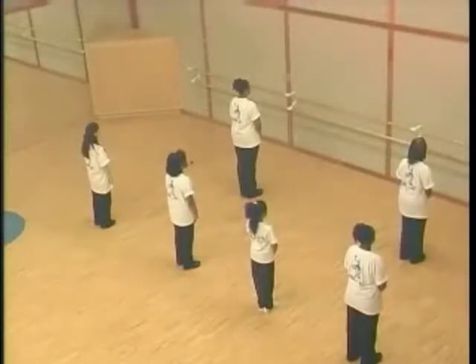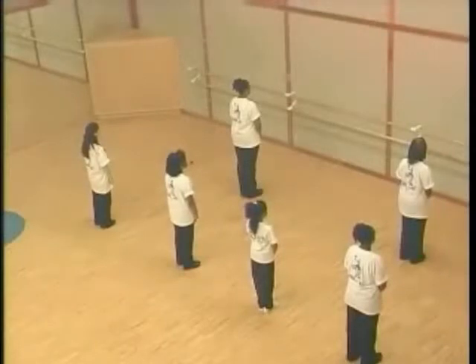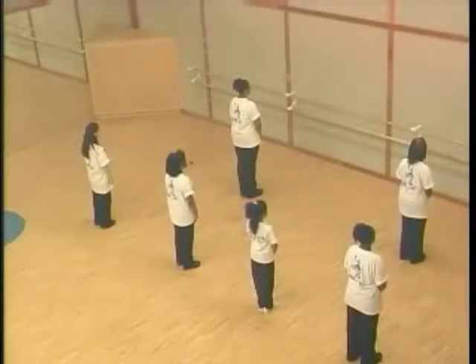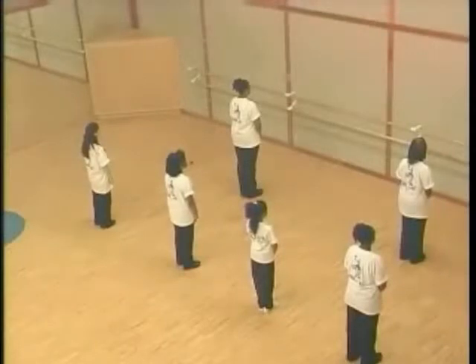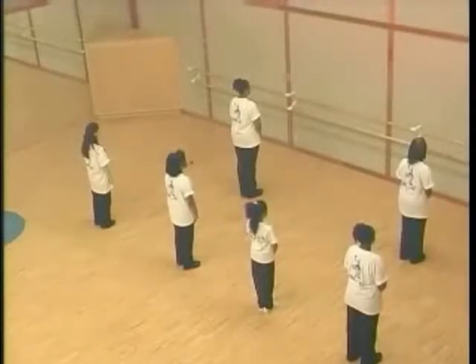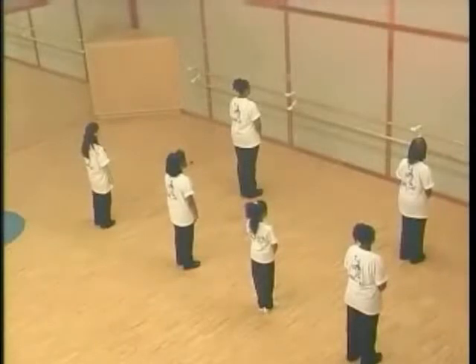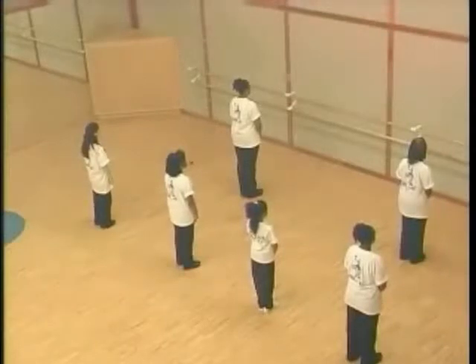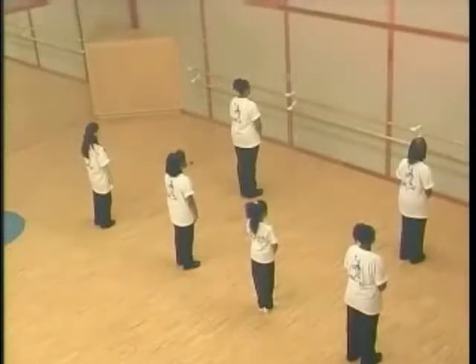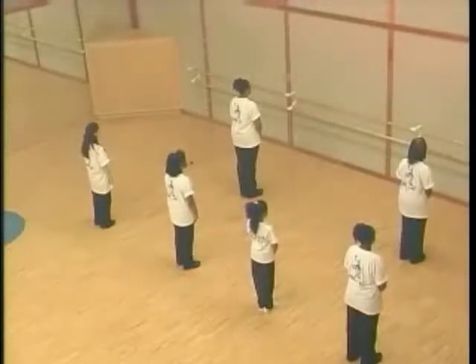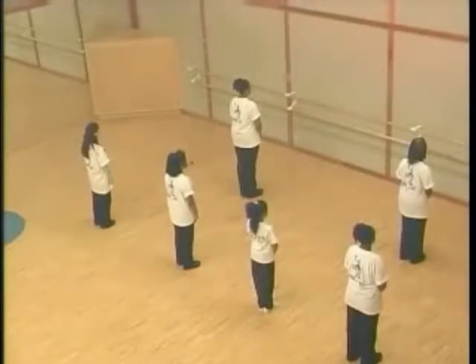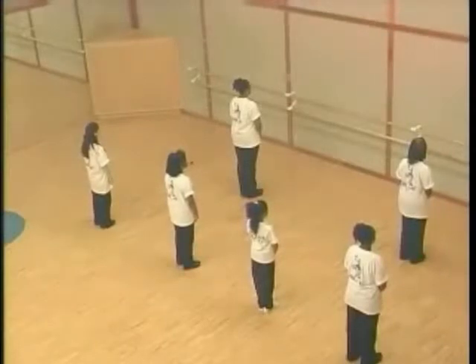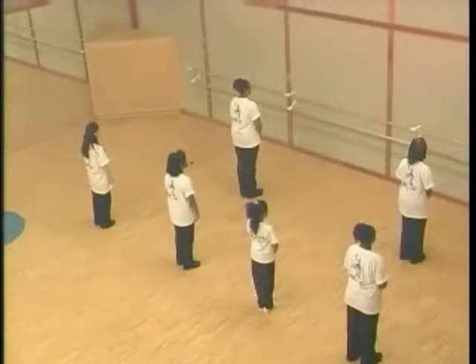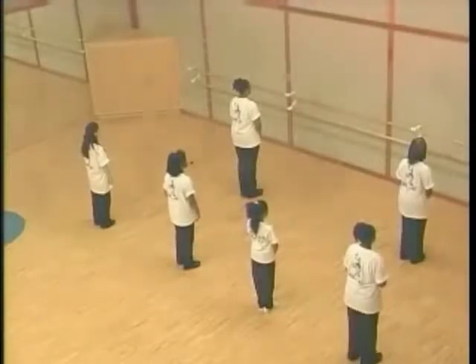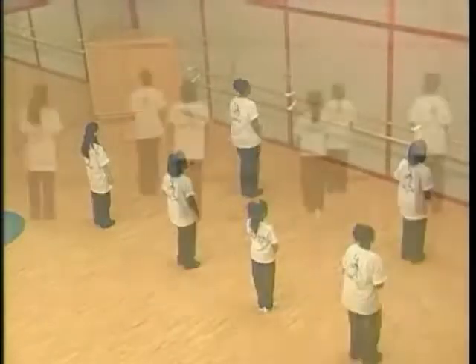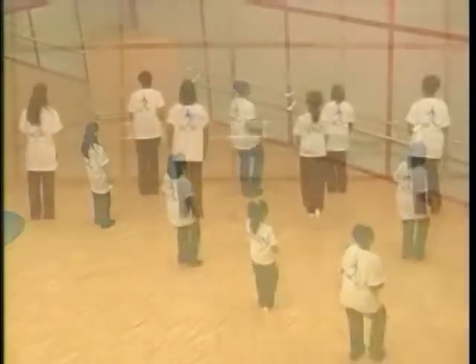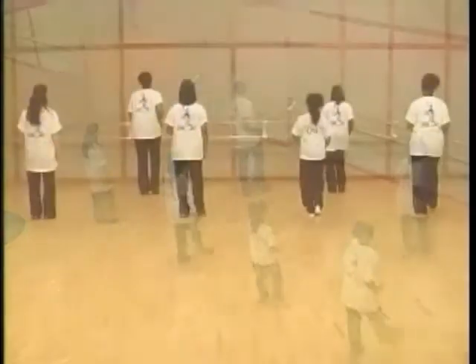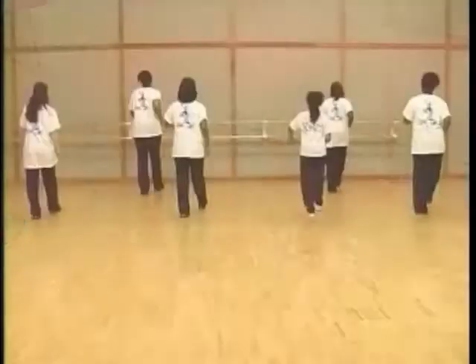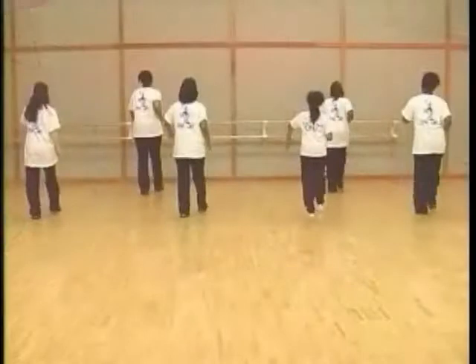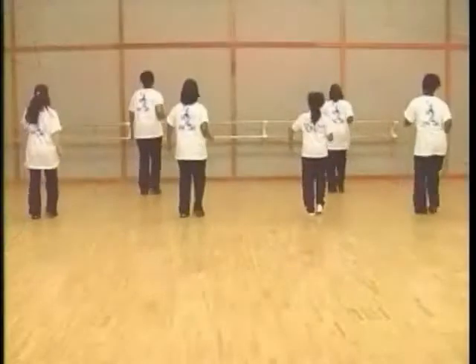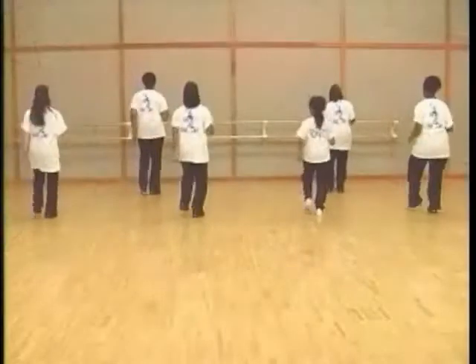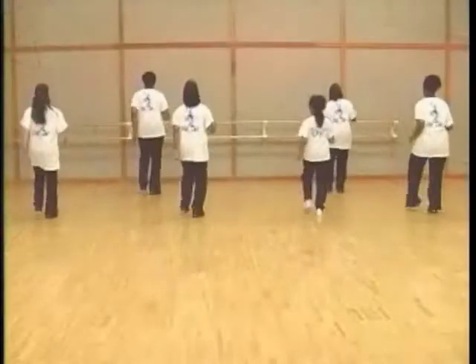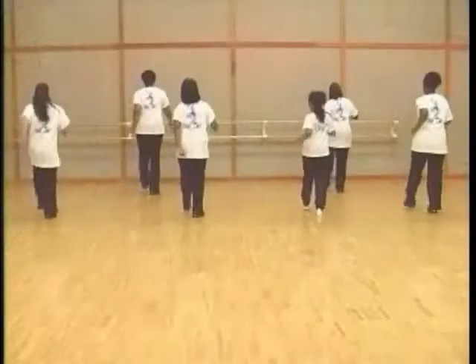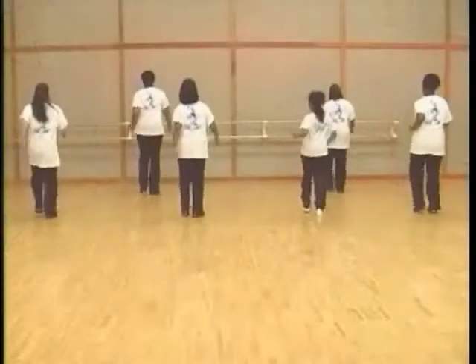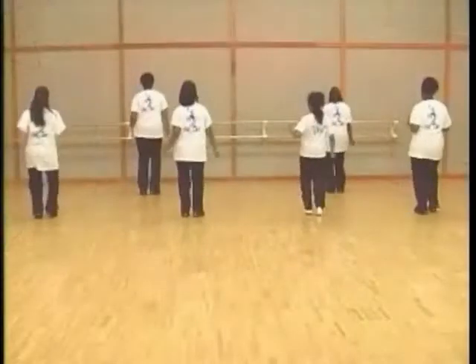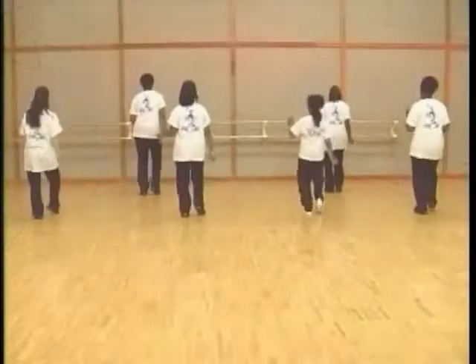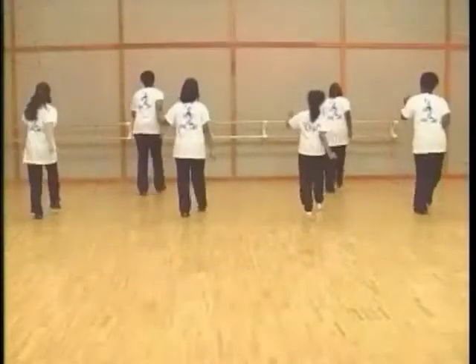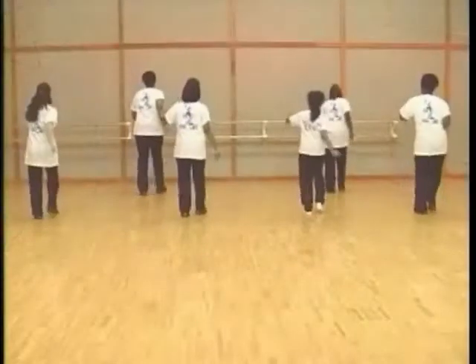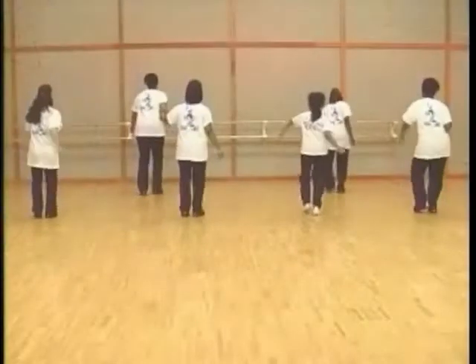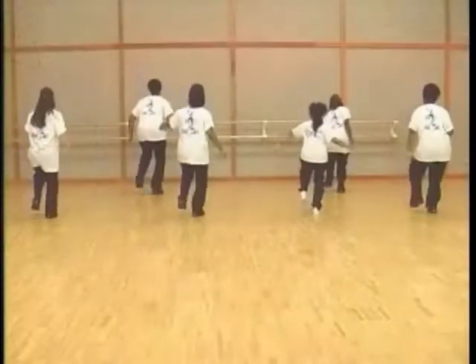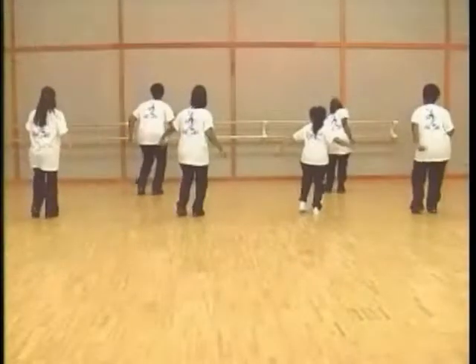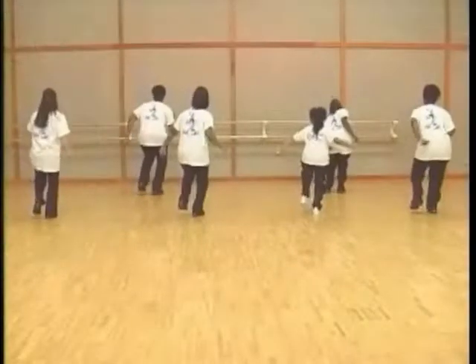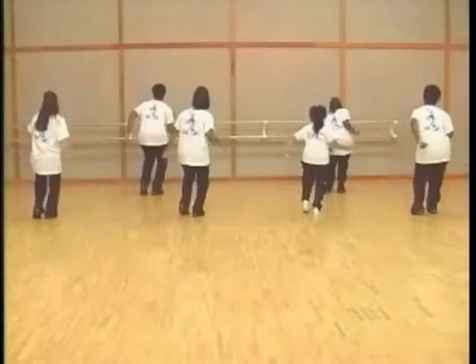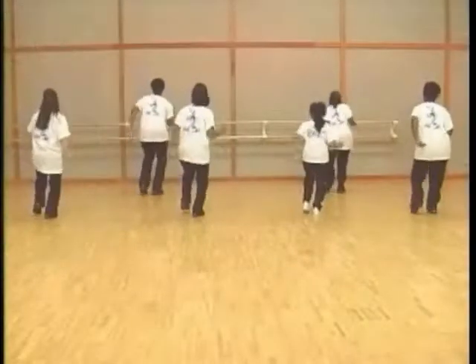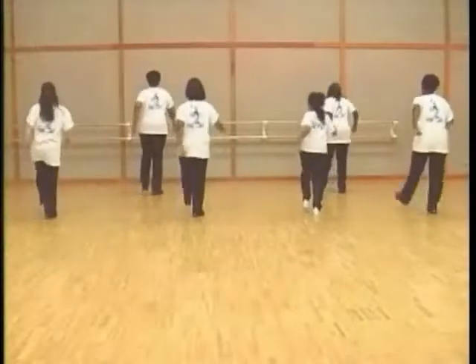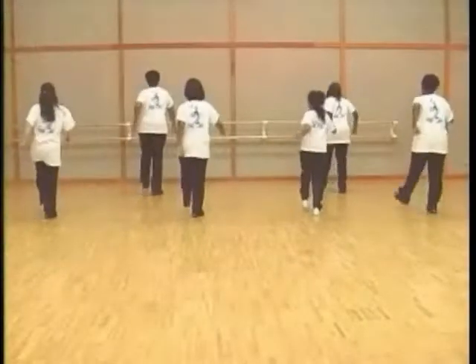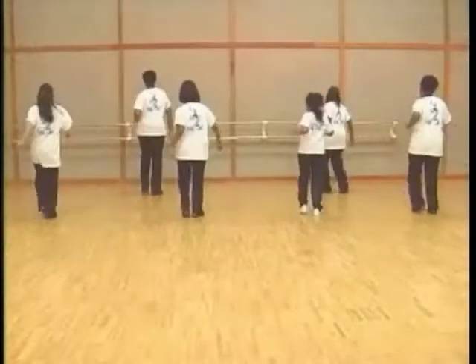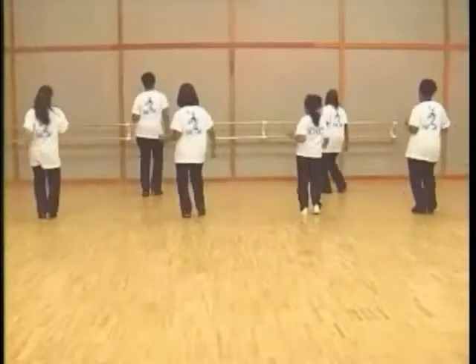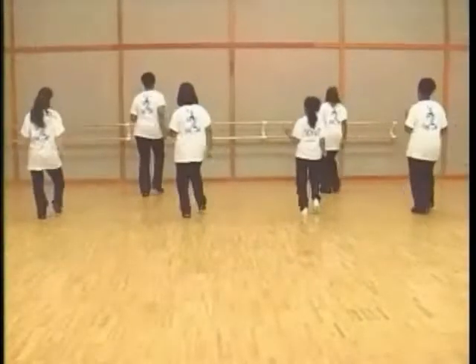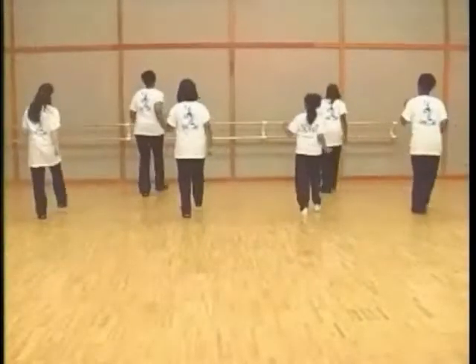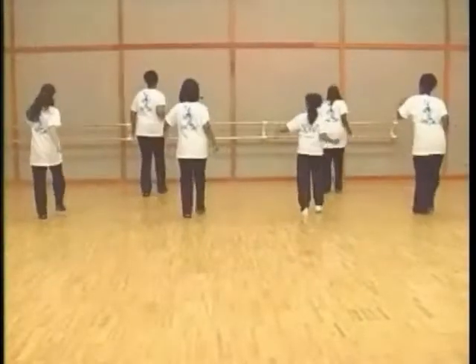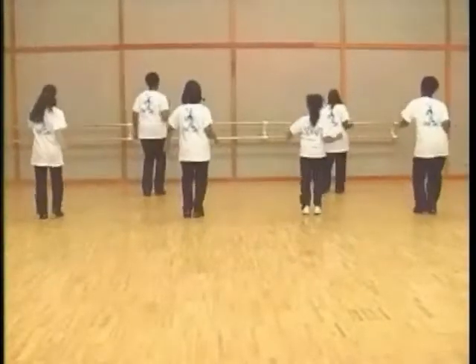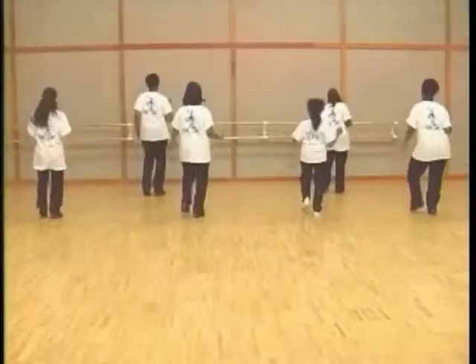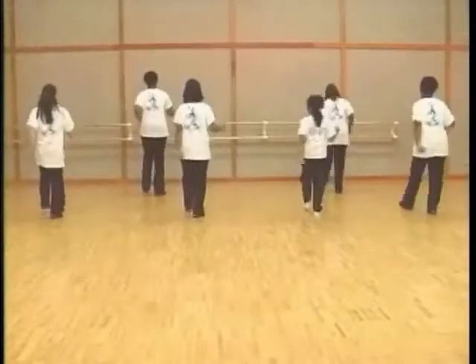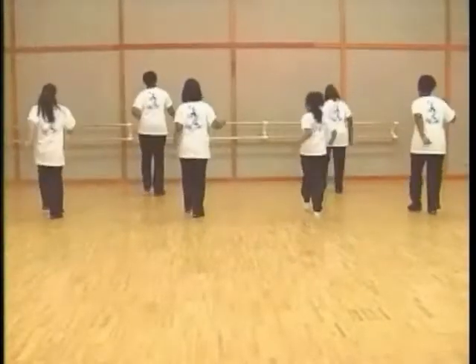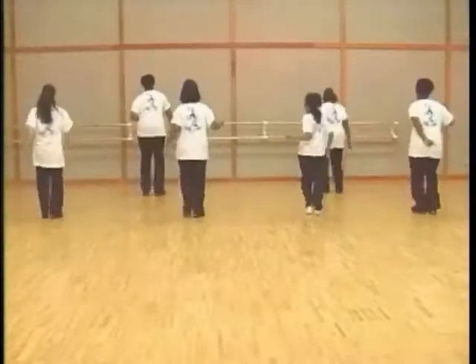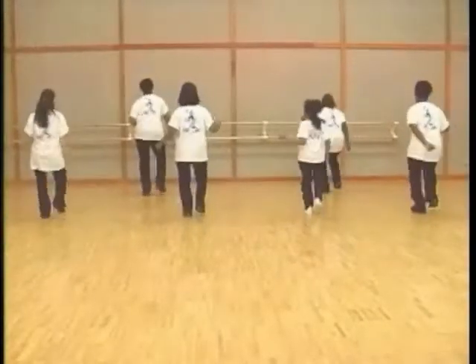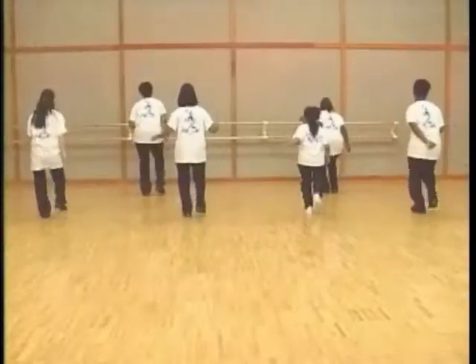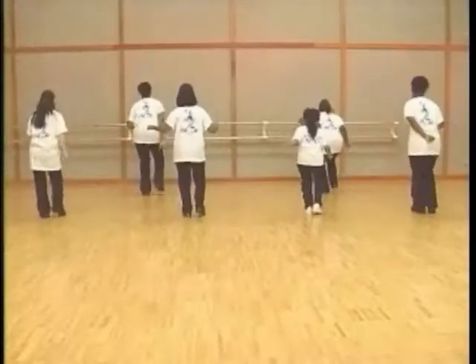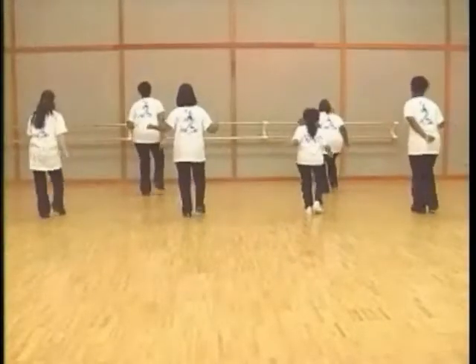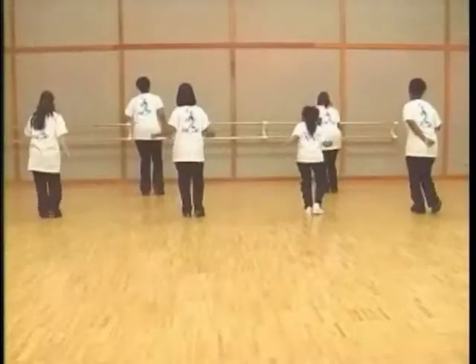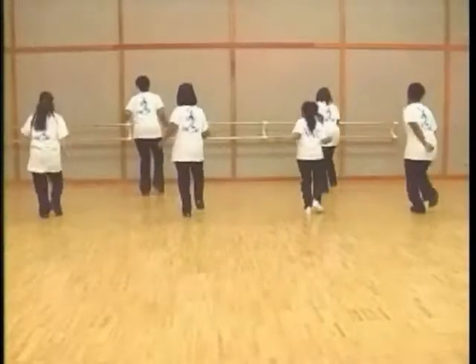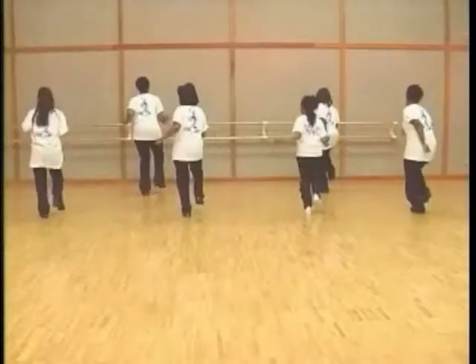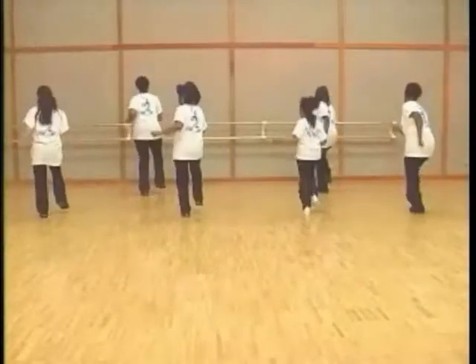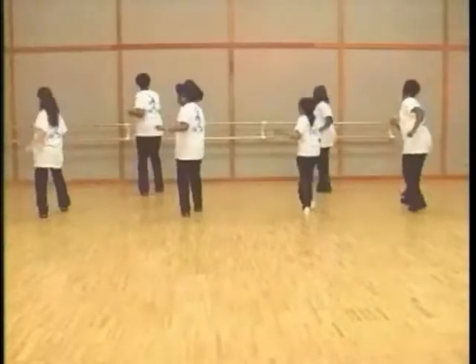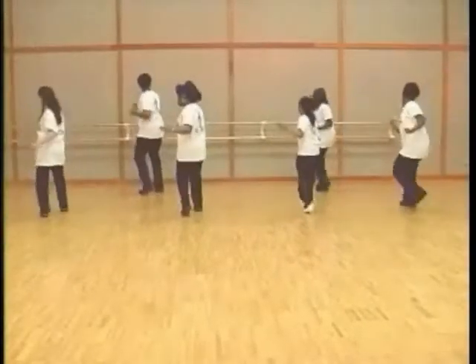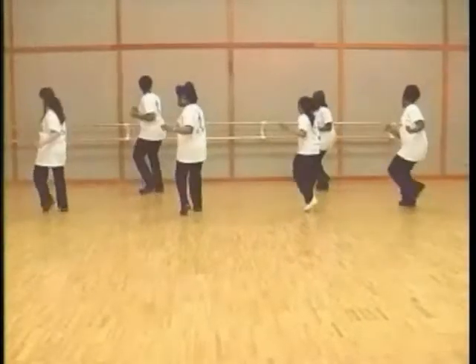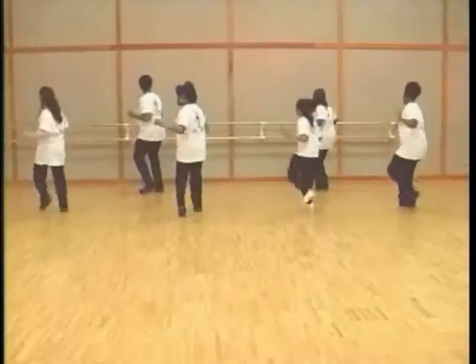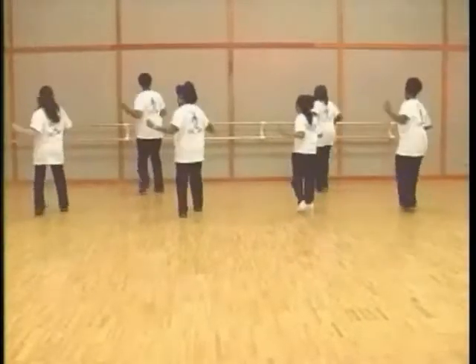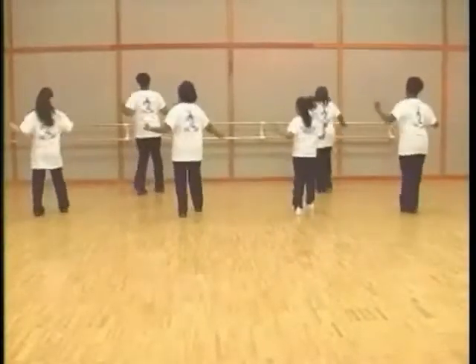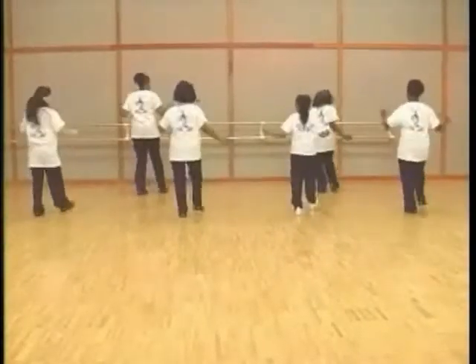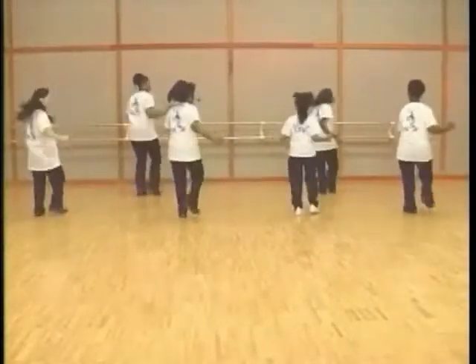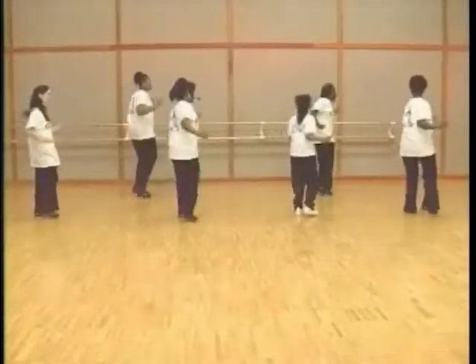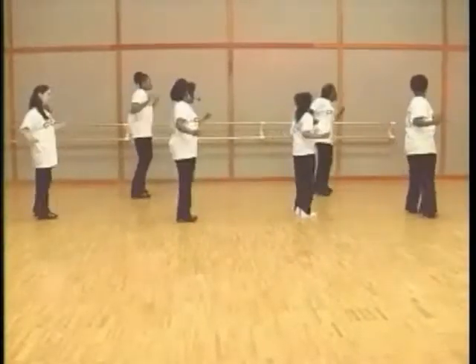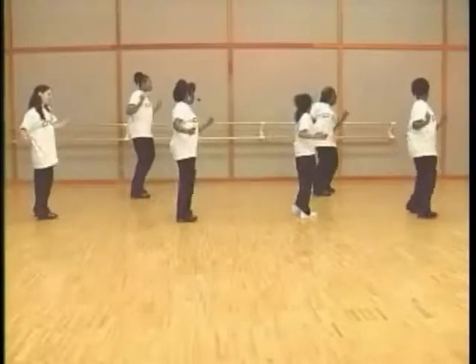One, two, ready, go. Right, left, tap left, and left, right, tap right, up, right, and turn.